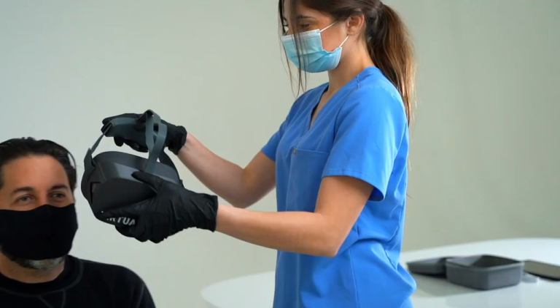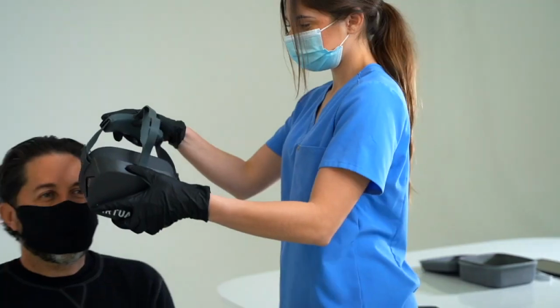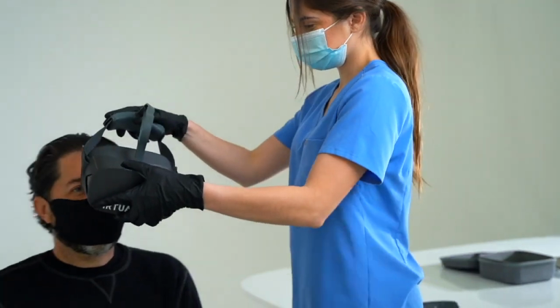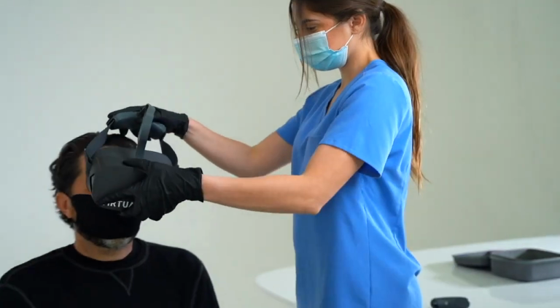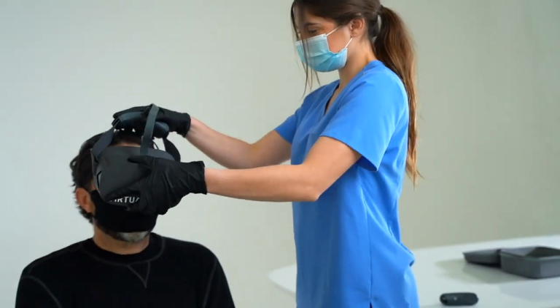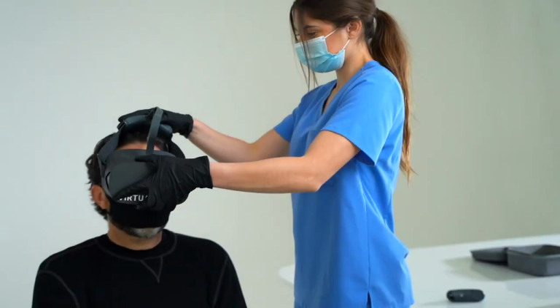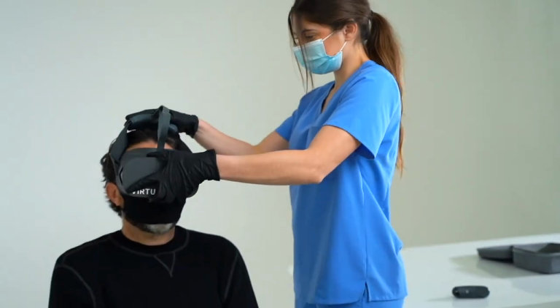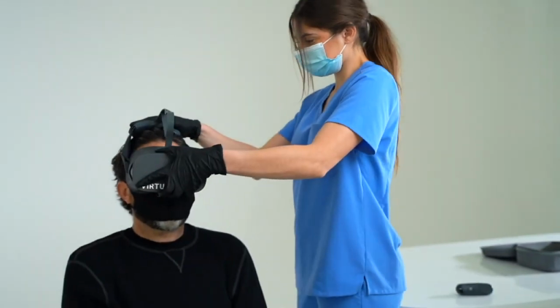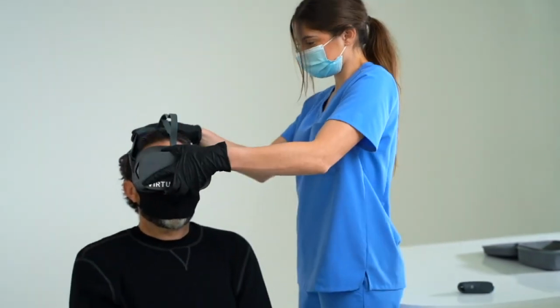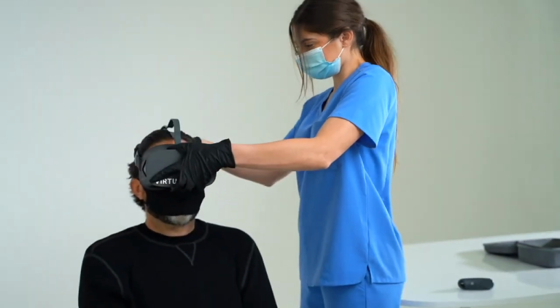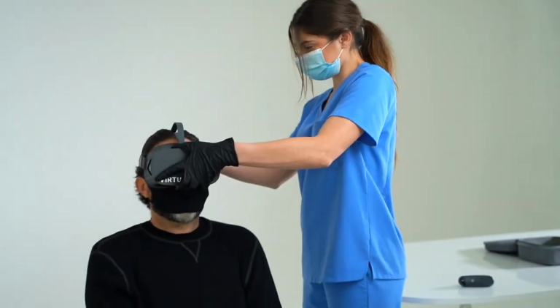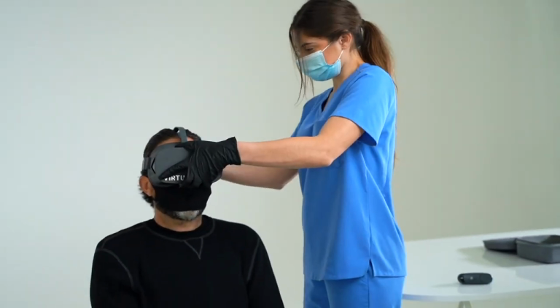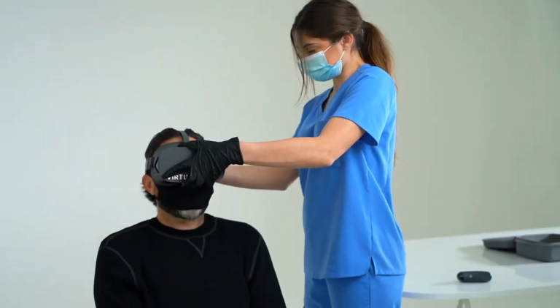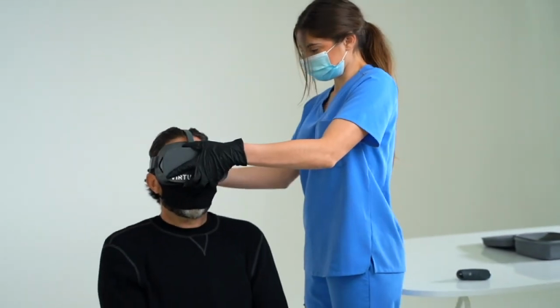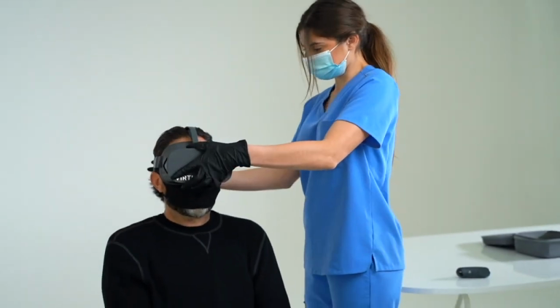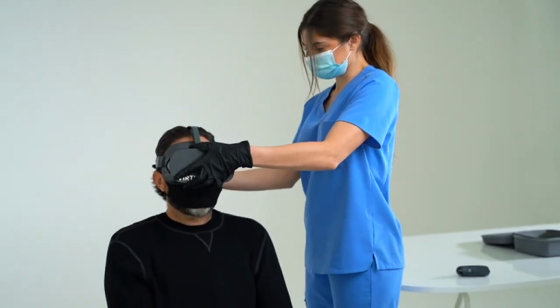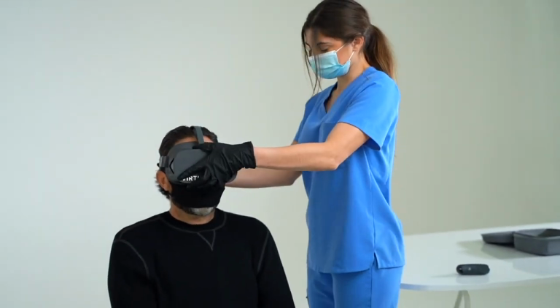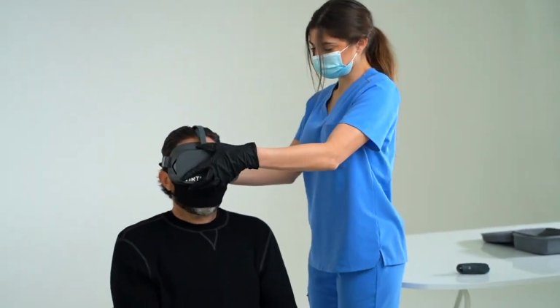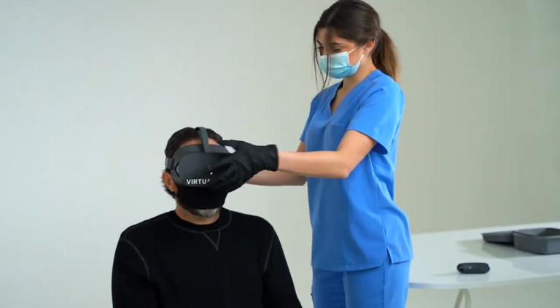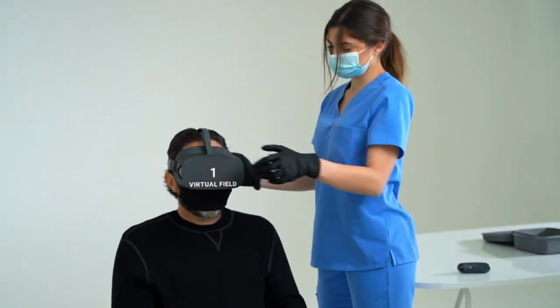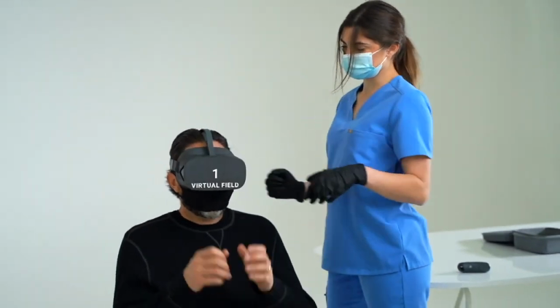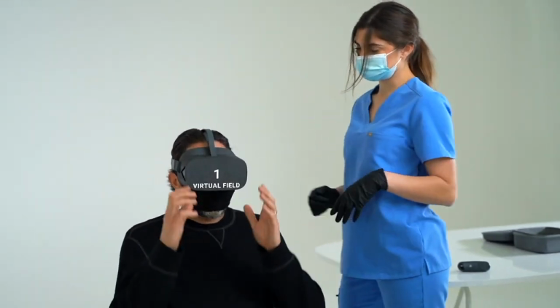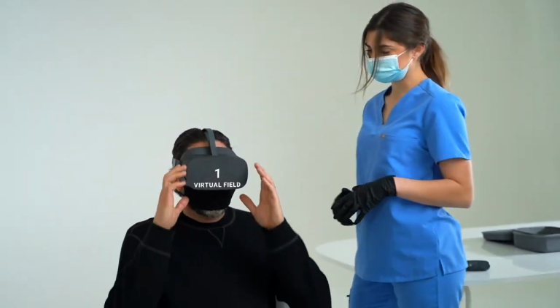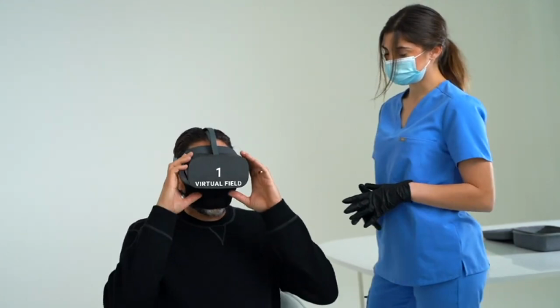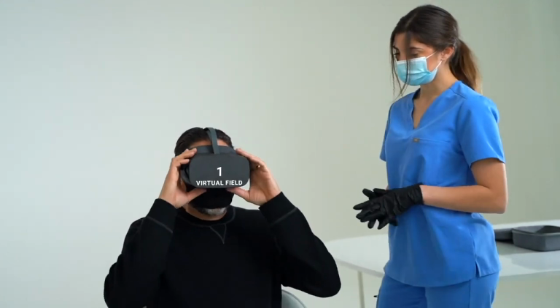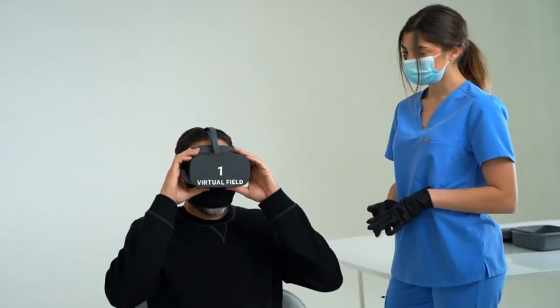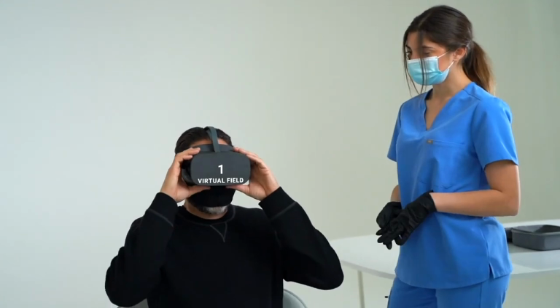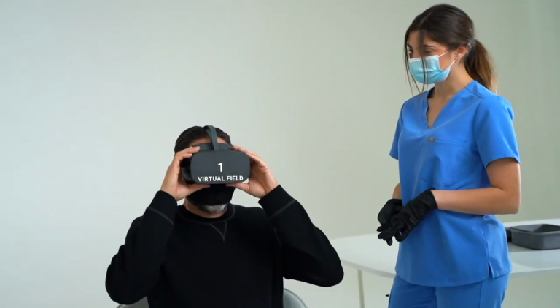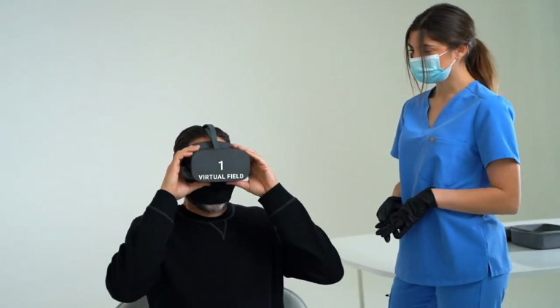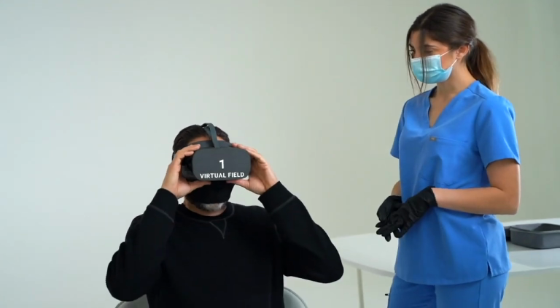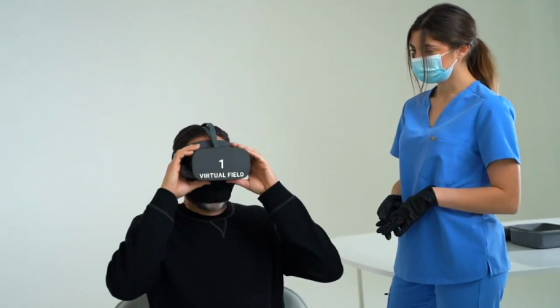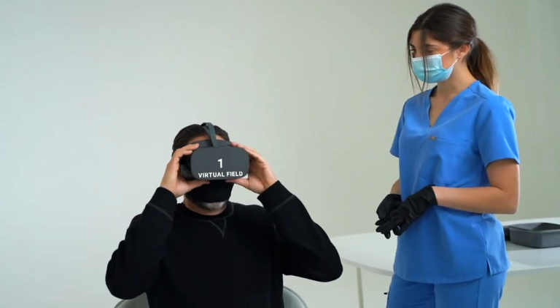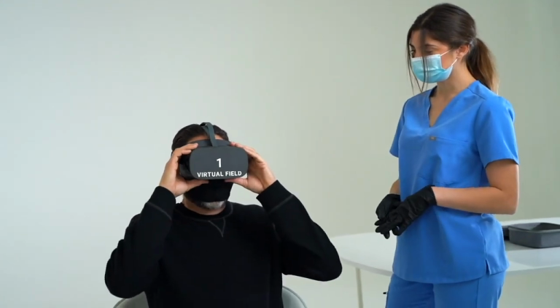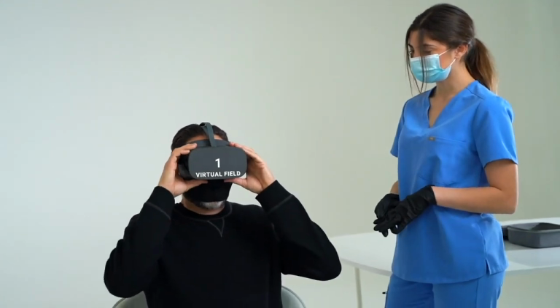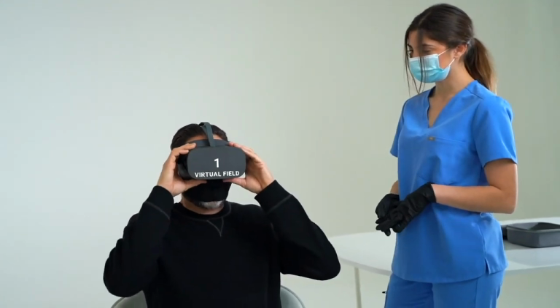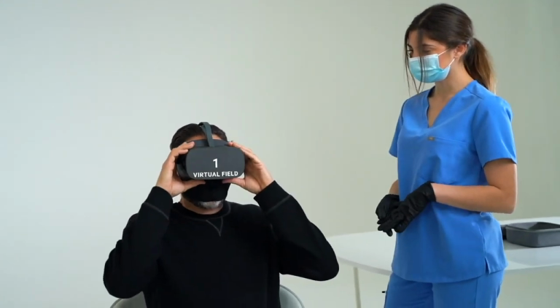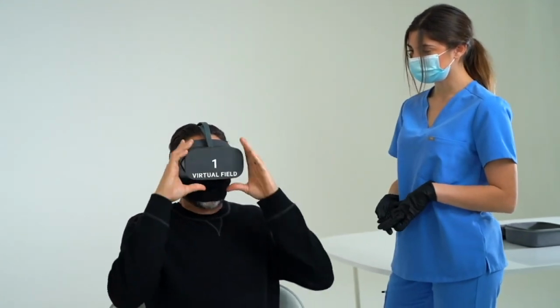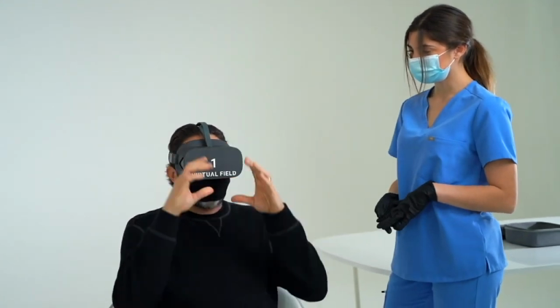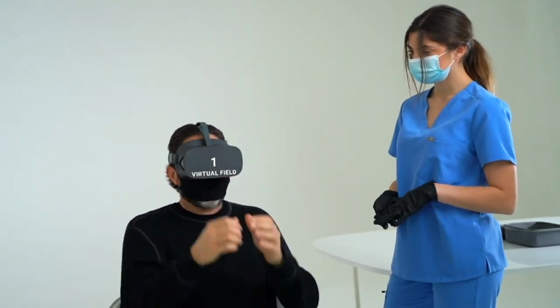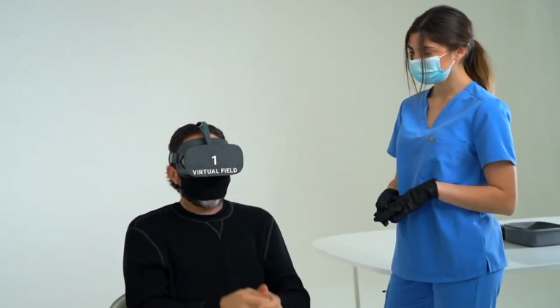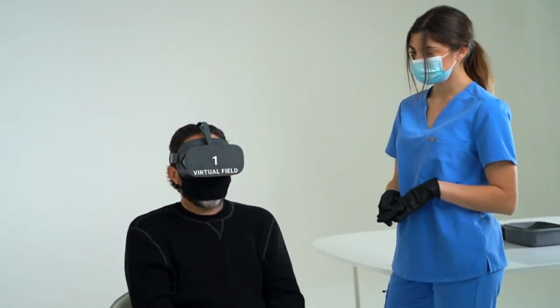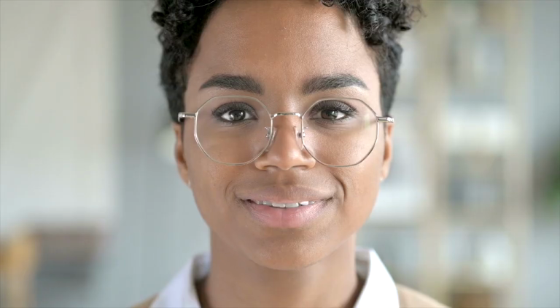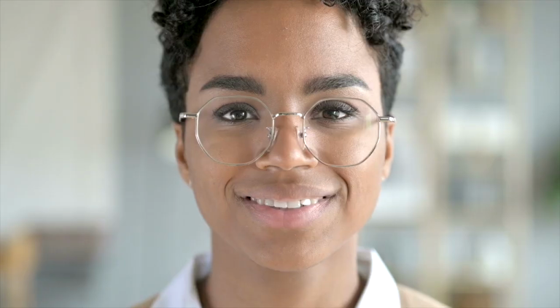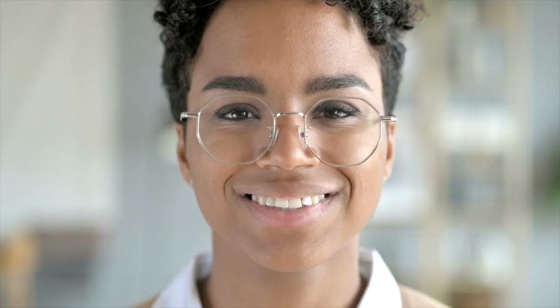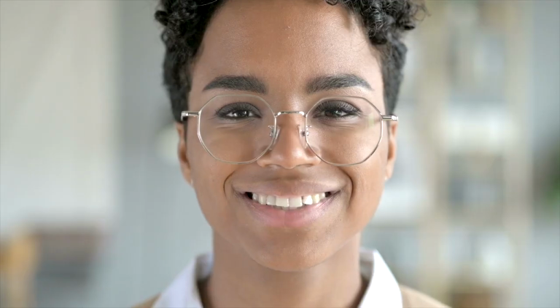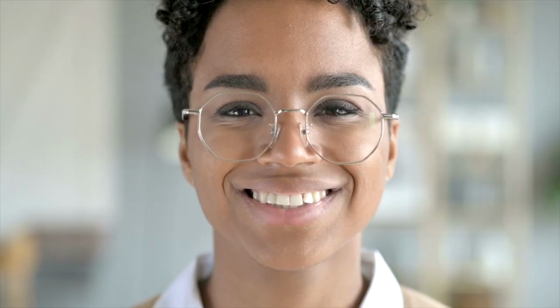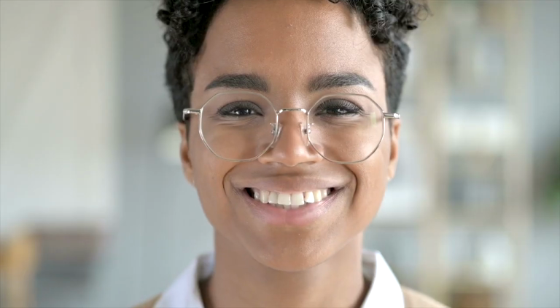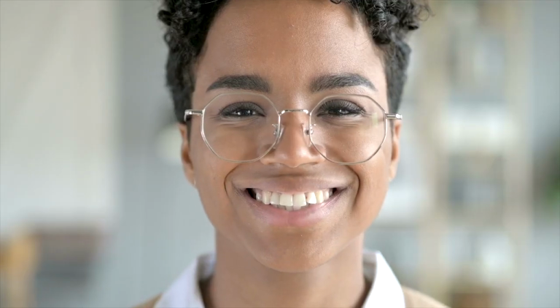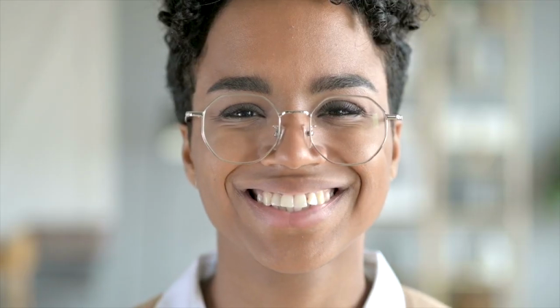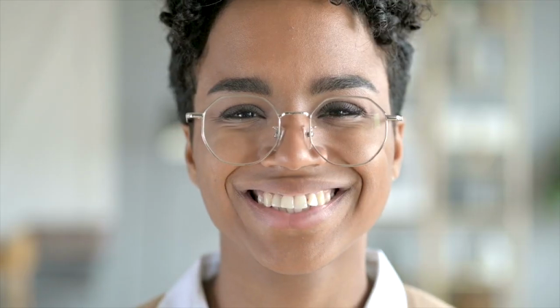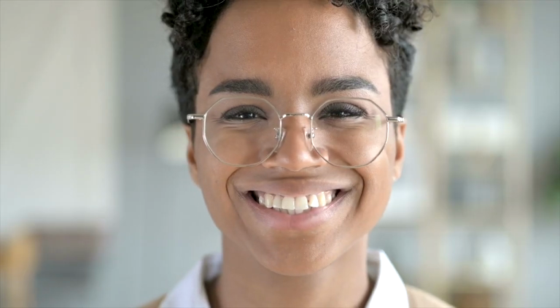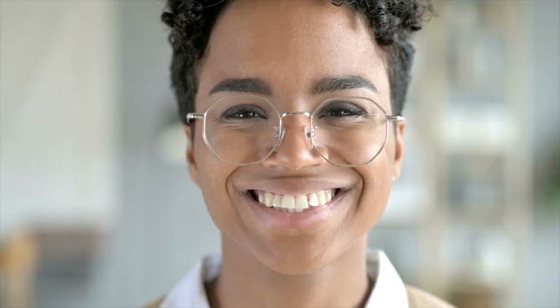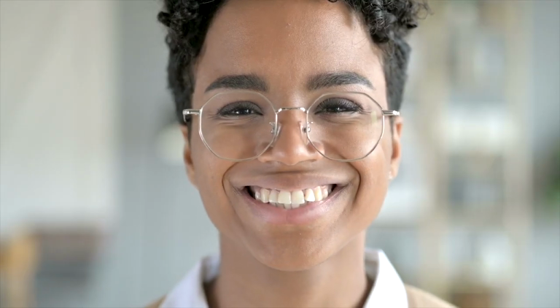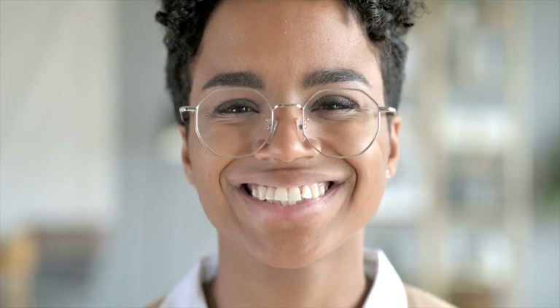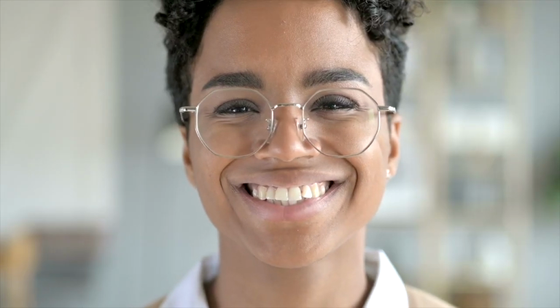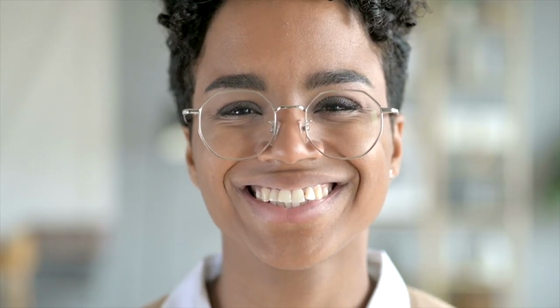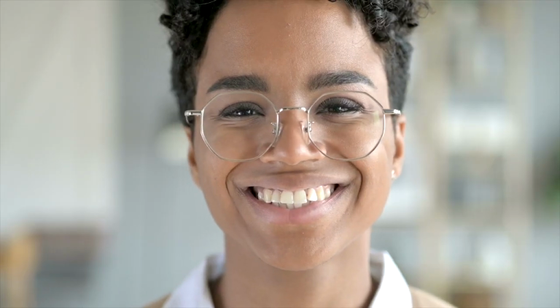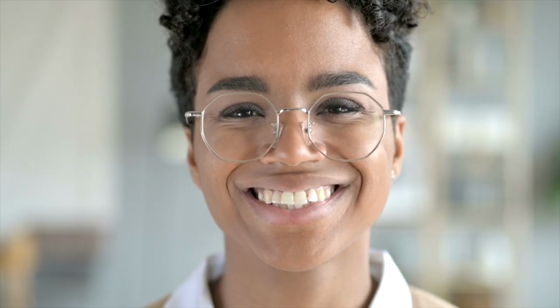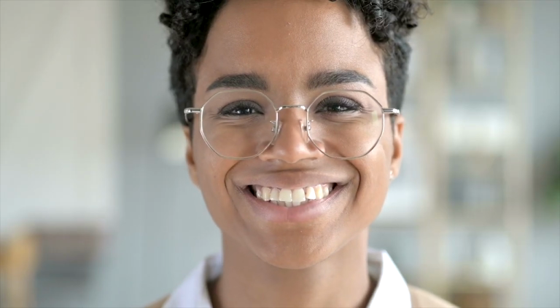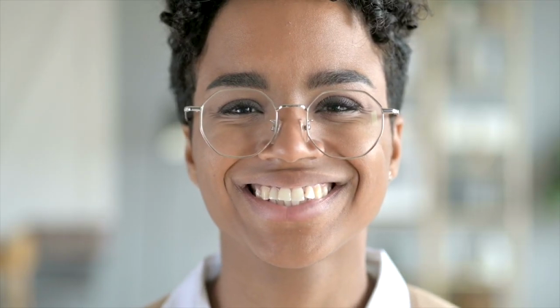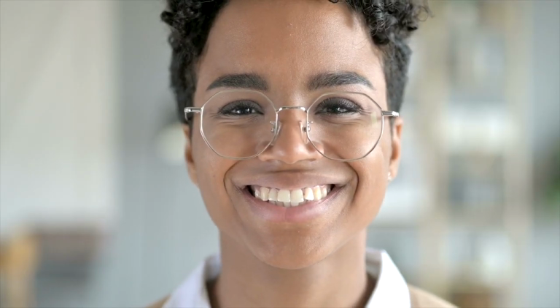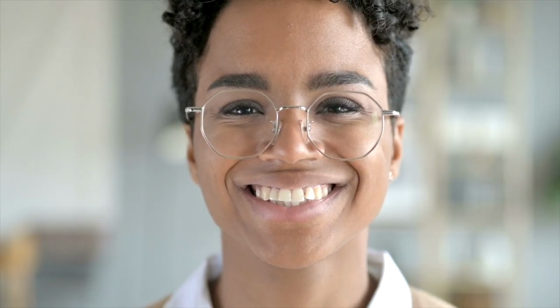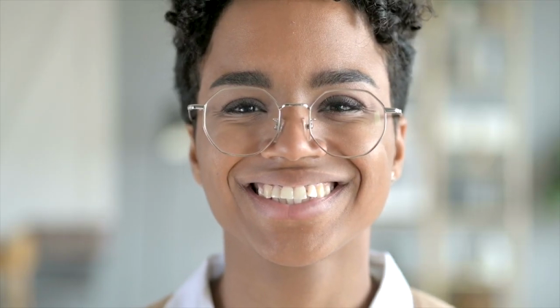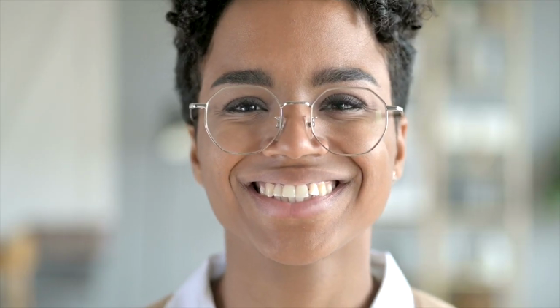If you prefer, your patients can wear their distance glasses or contacts instead of trial lenses. Most glasses will fit comfortably into the headset.